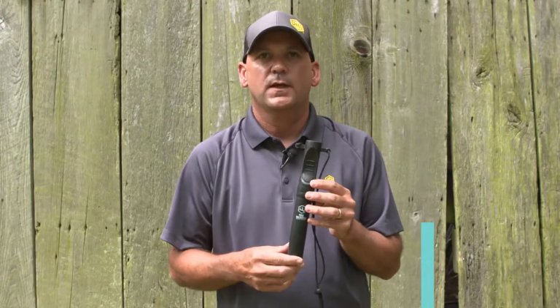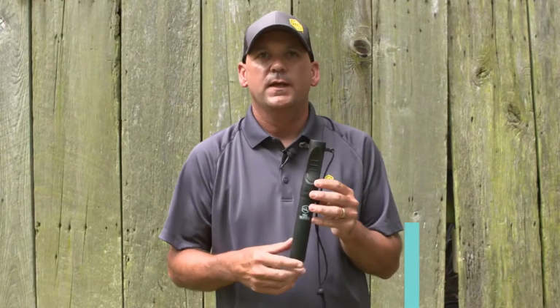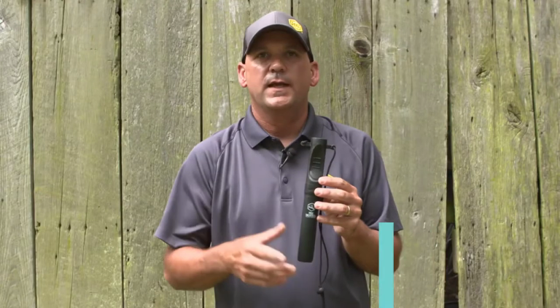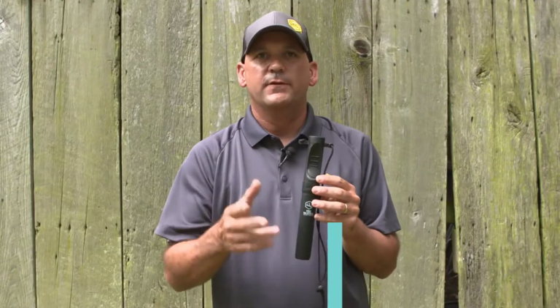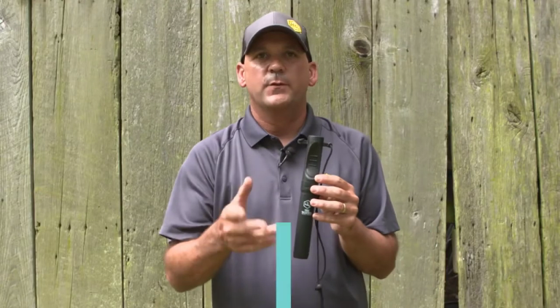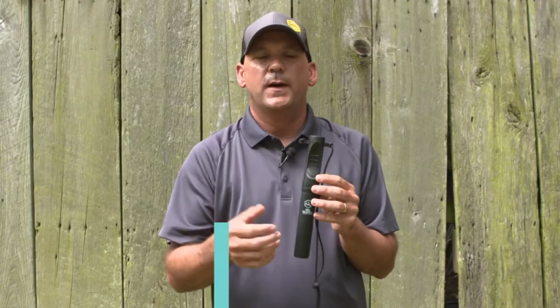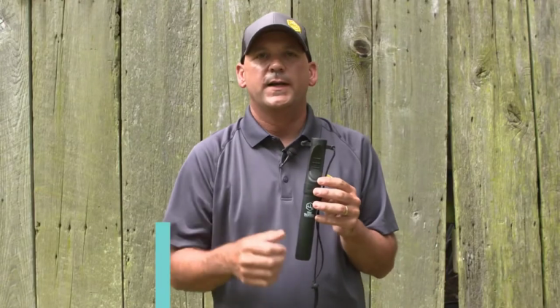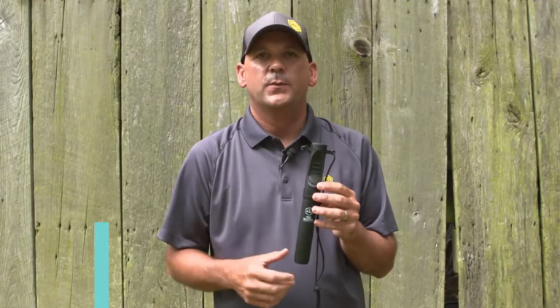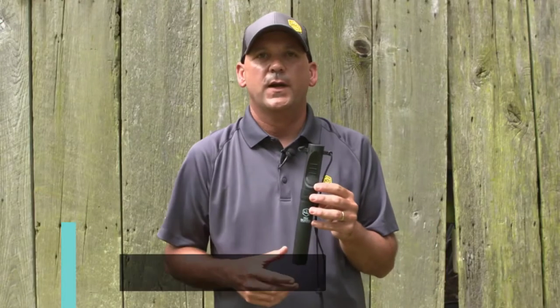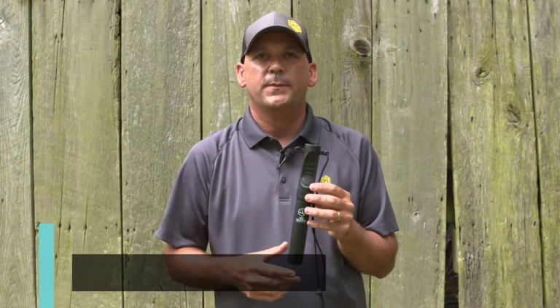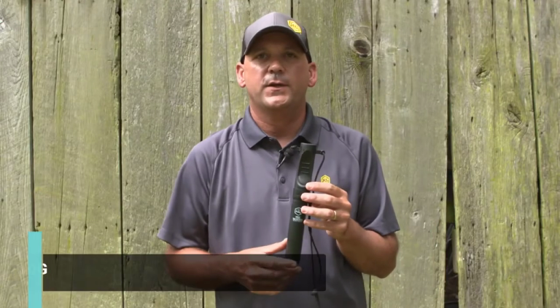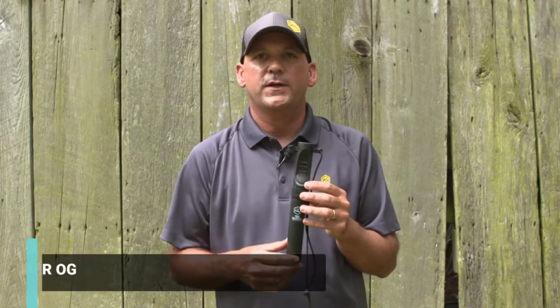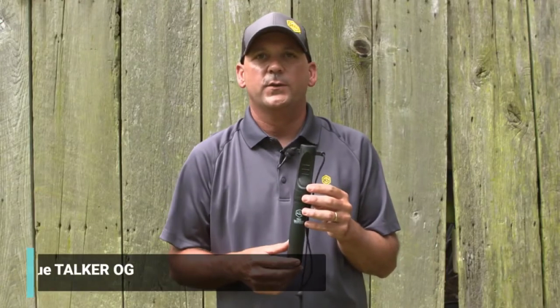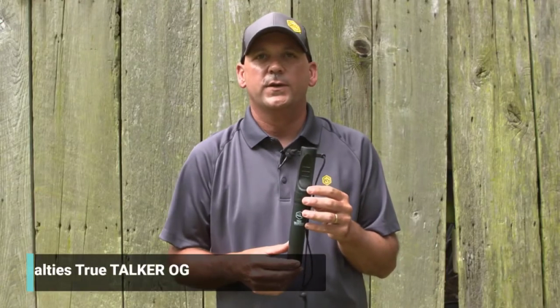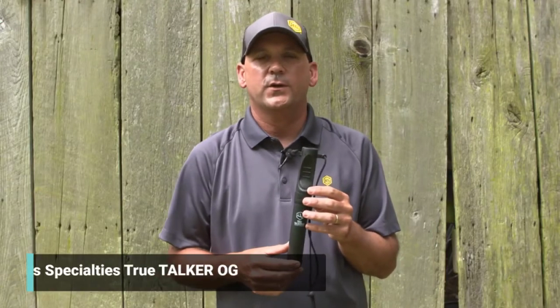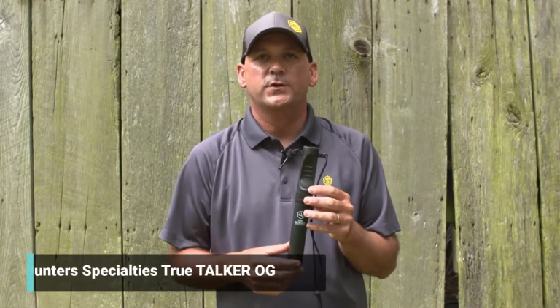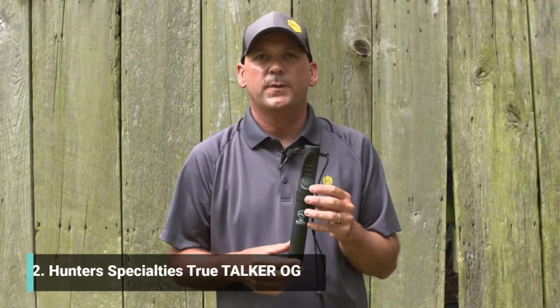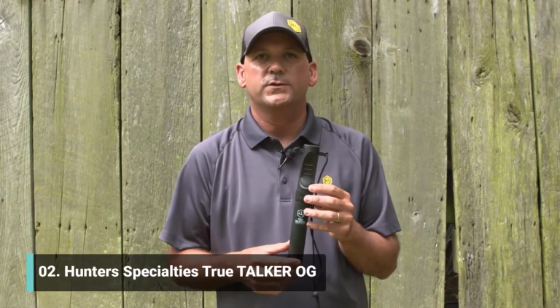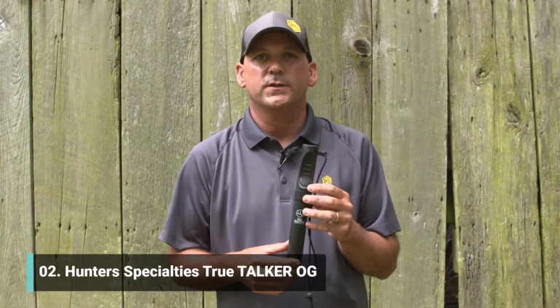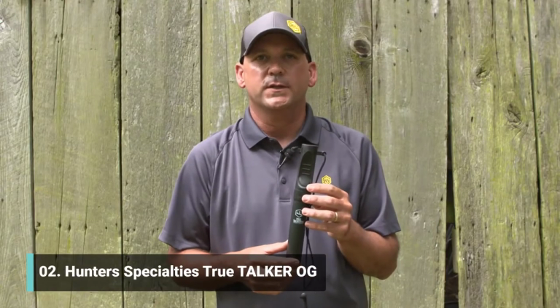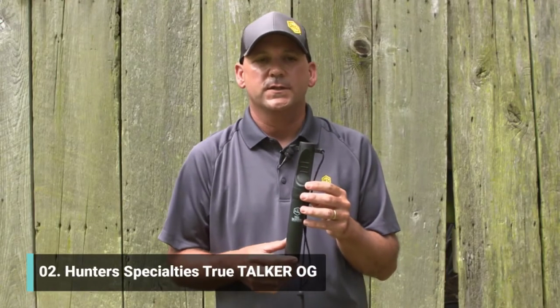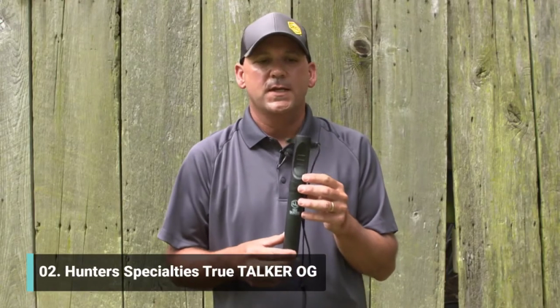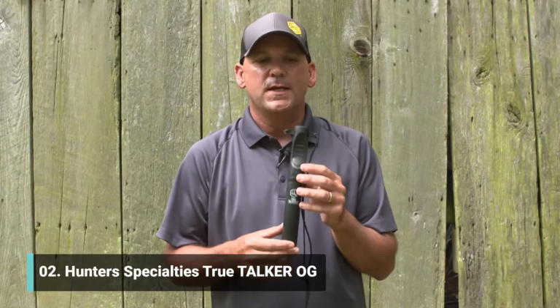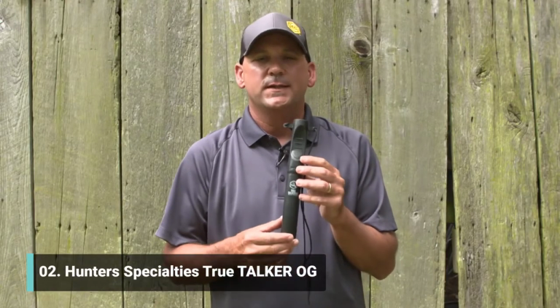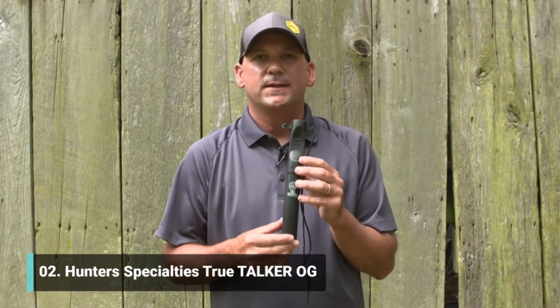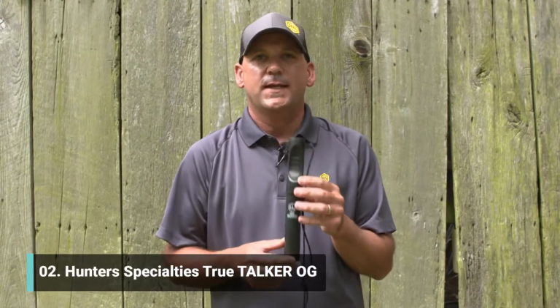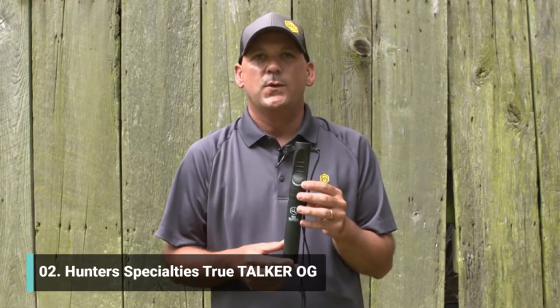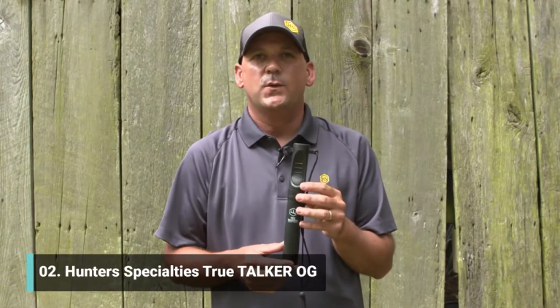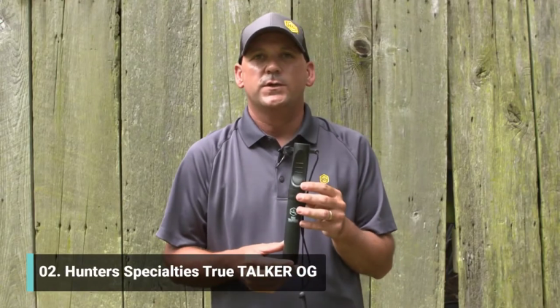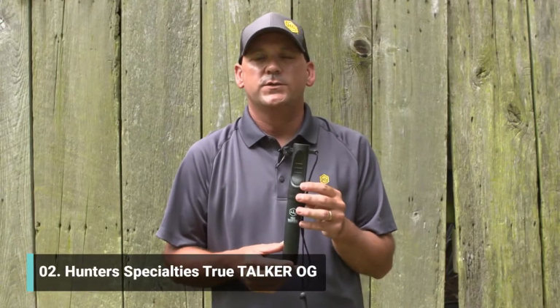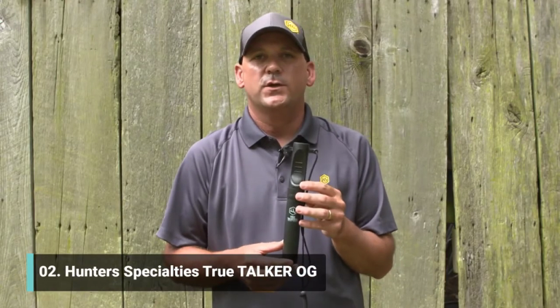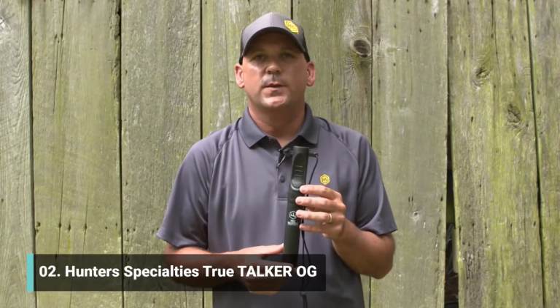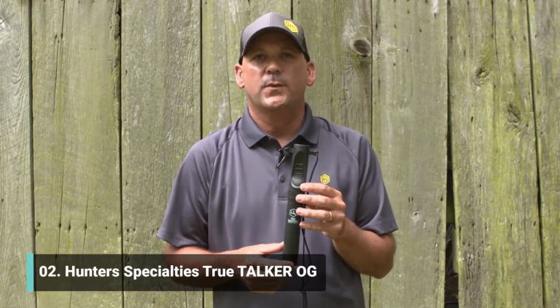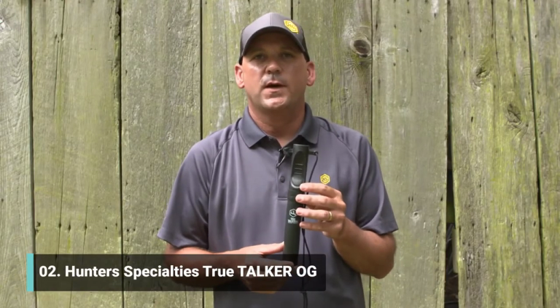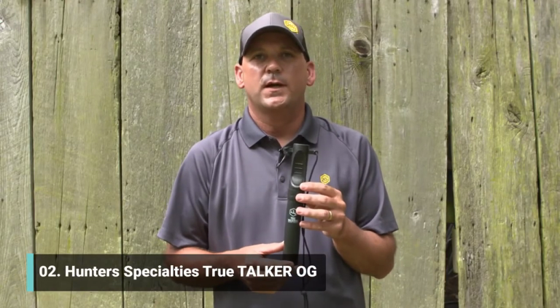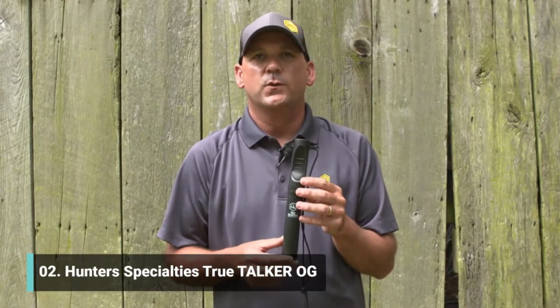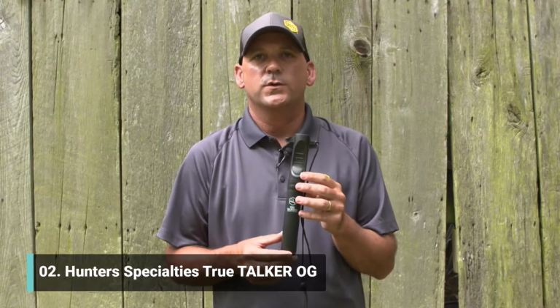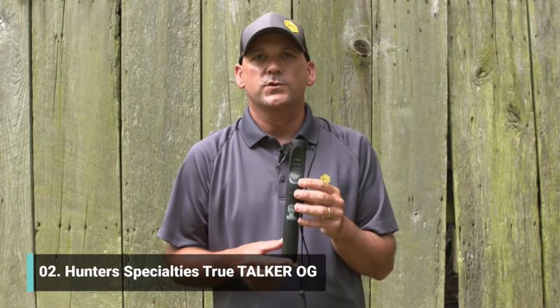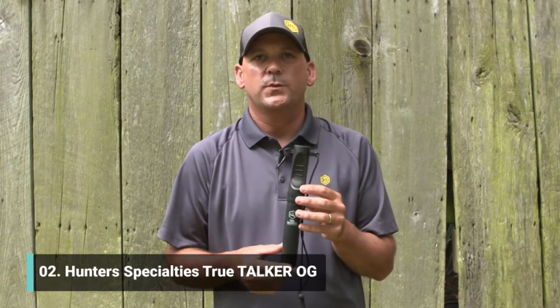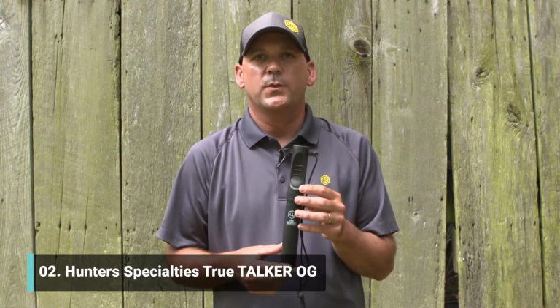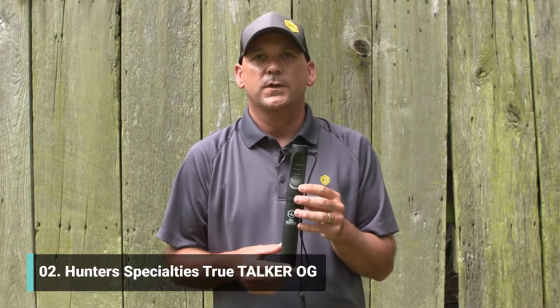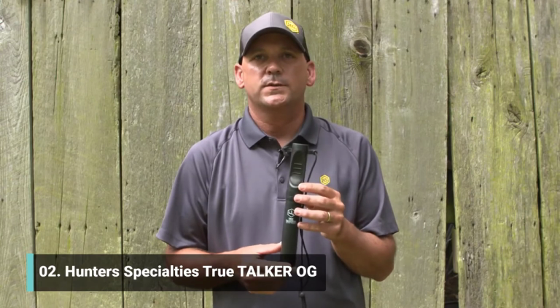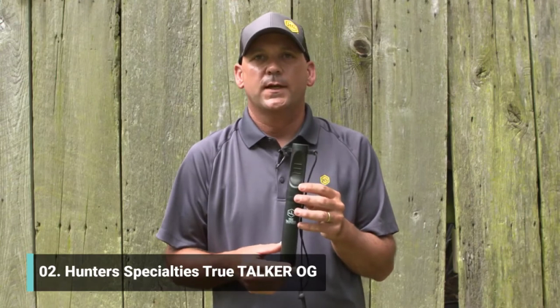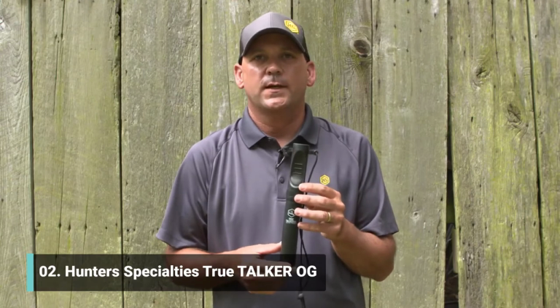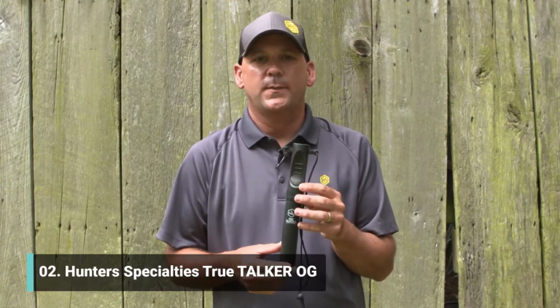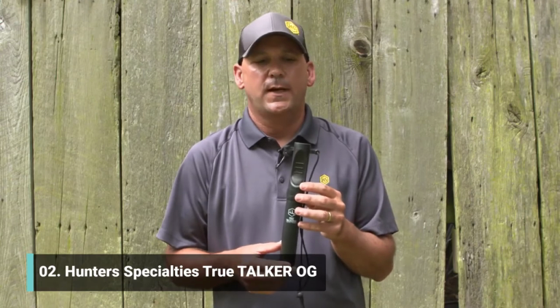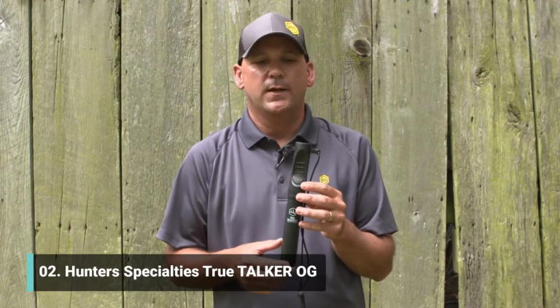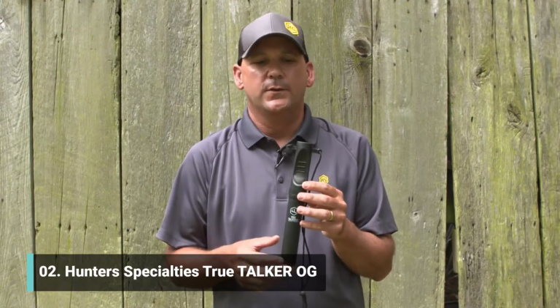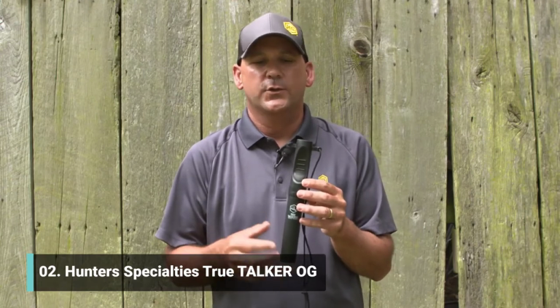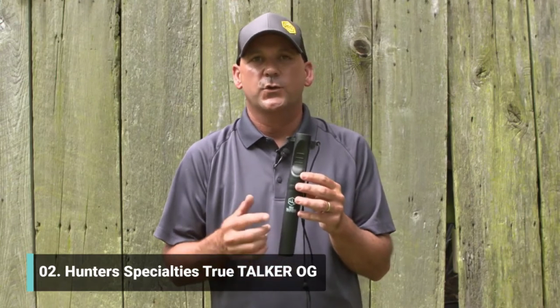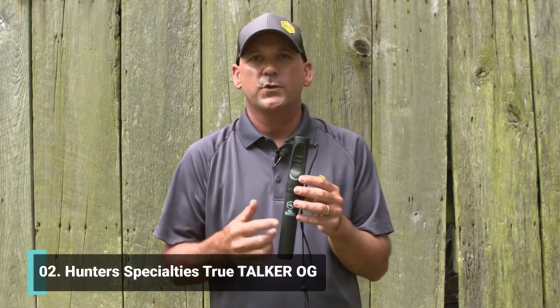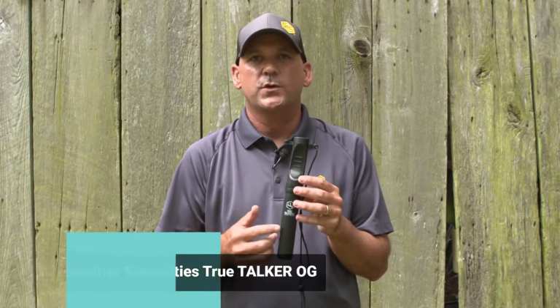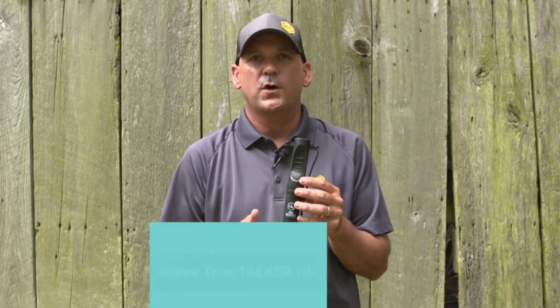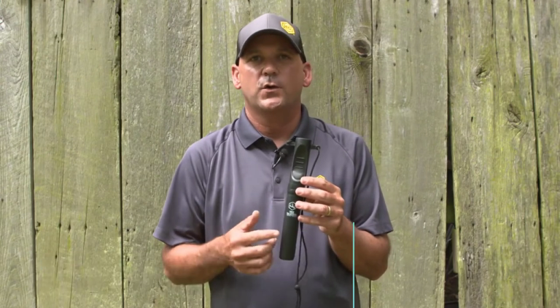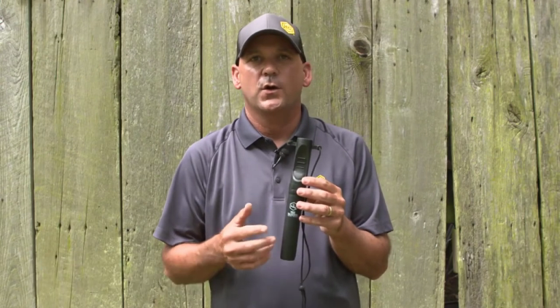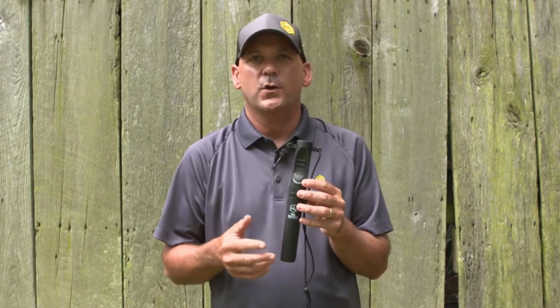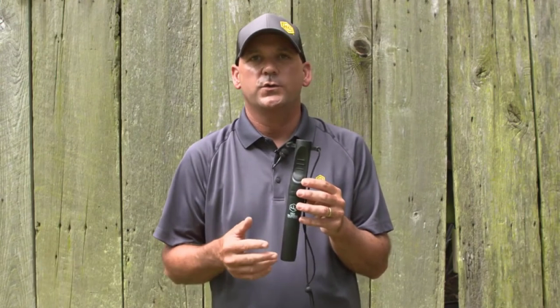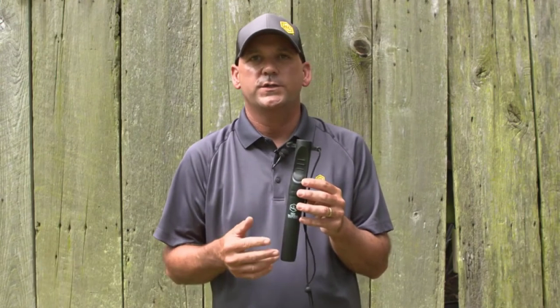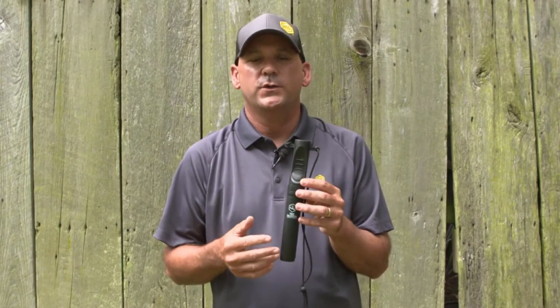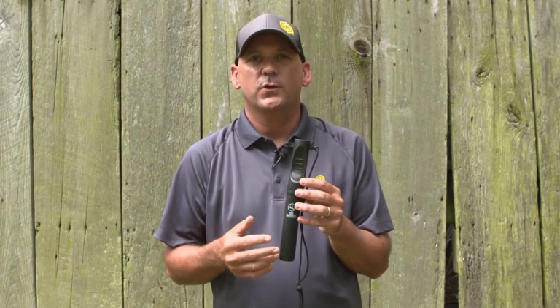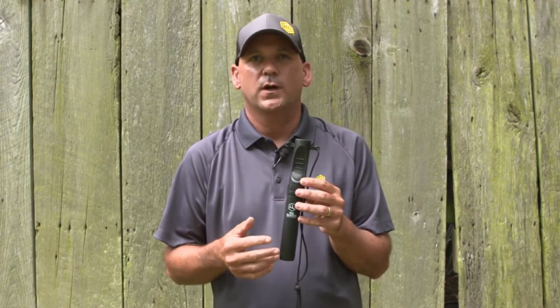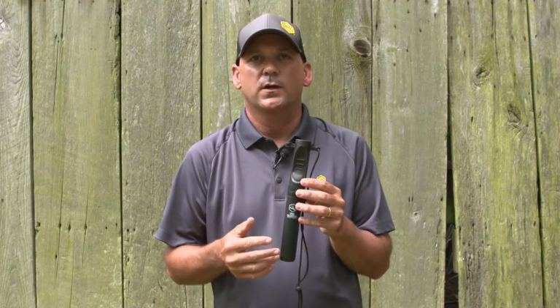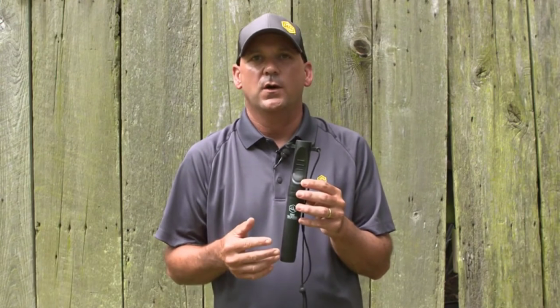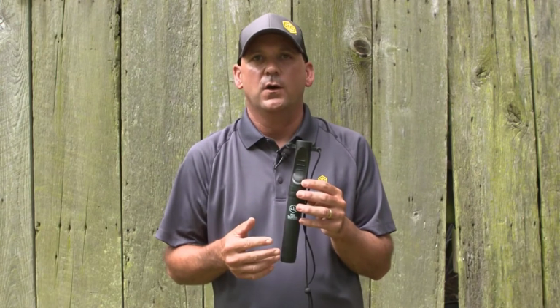Hey everybody, Brad Biddle here with Hunter Specialties. Today I want to show you a product we're super excited about — the True Talker OG Grunt Call.